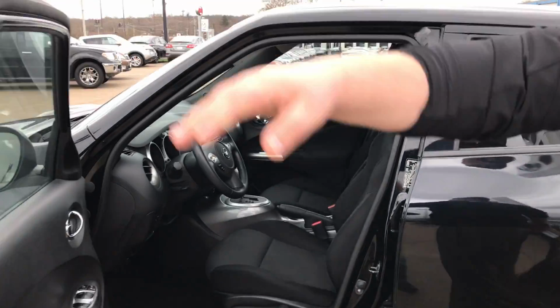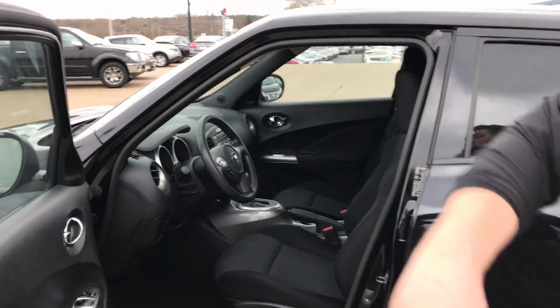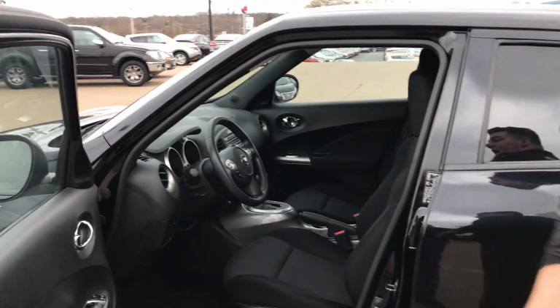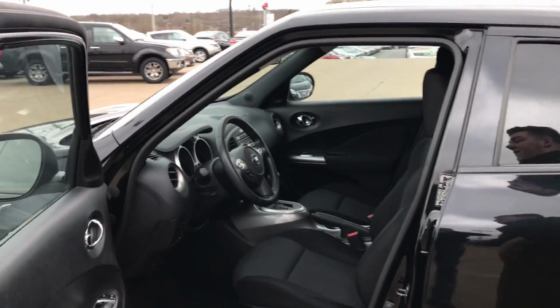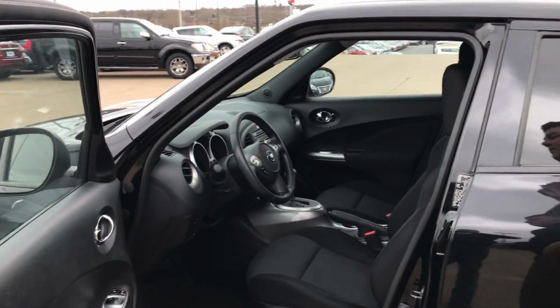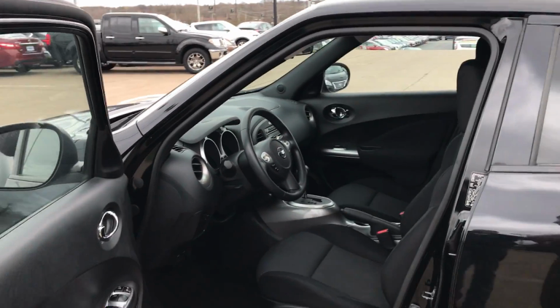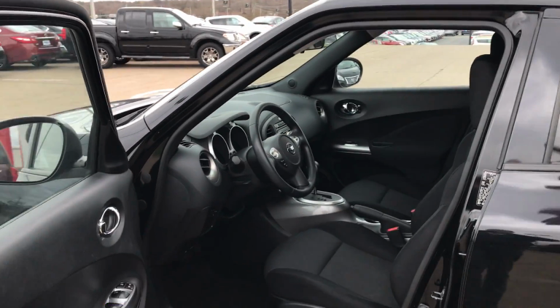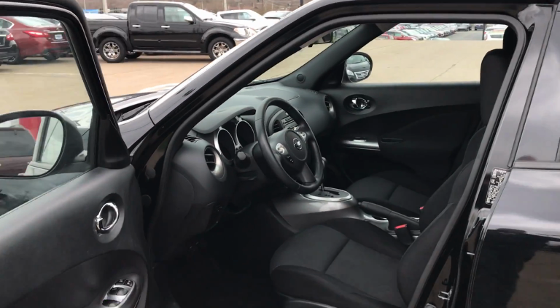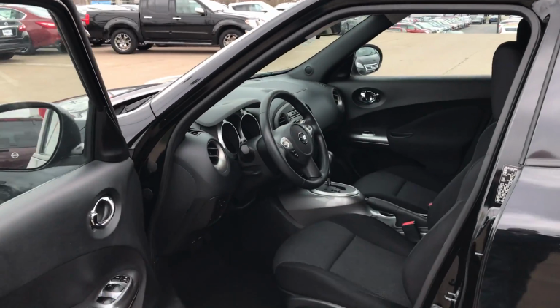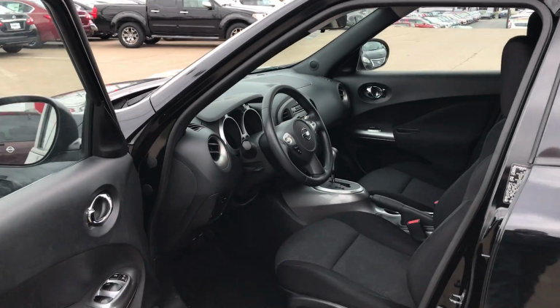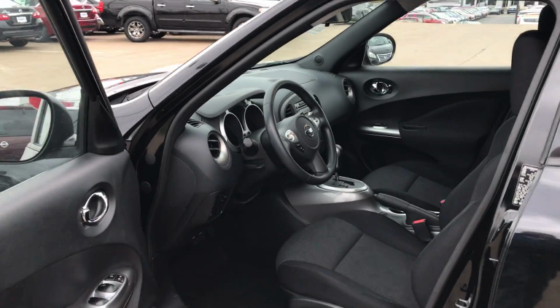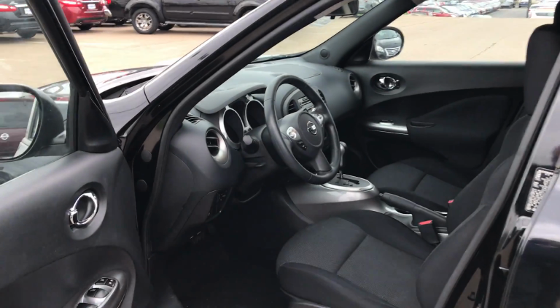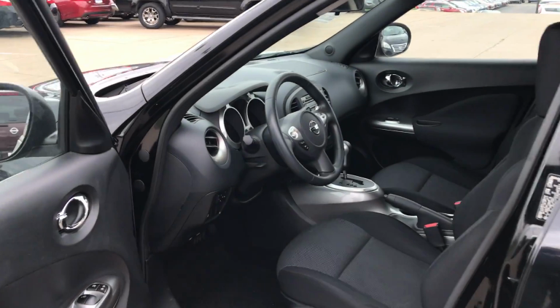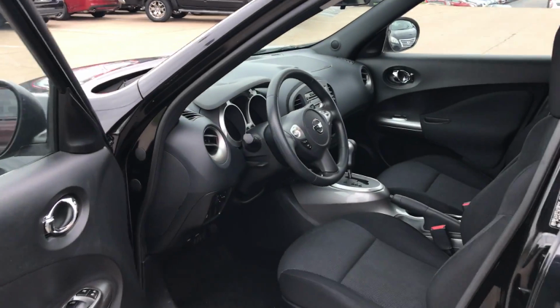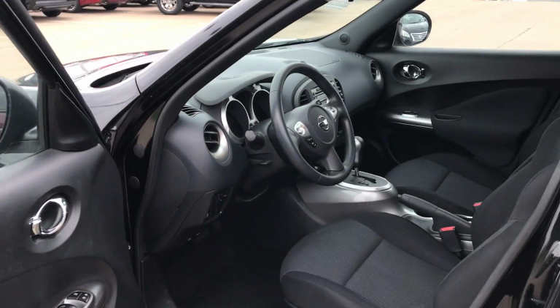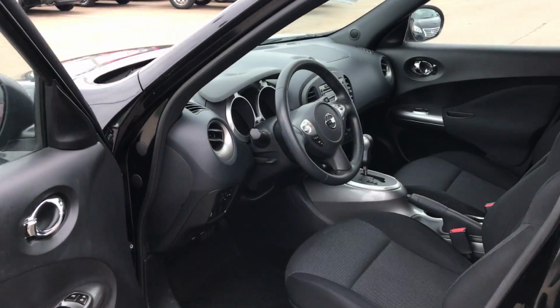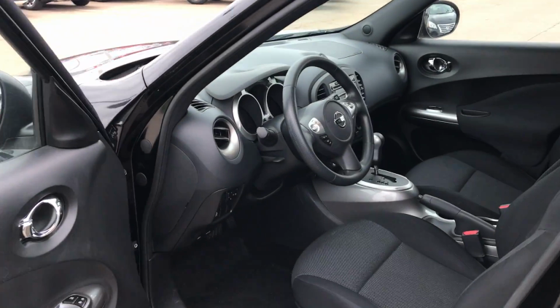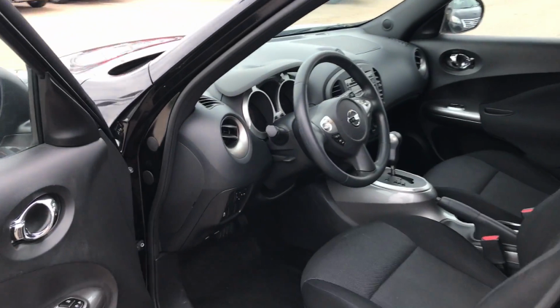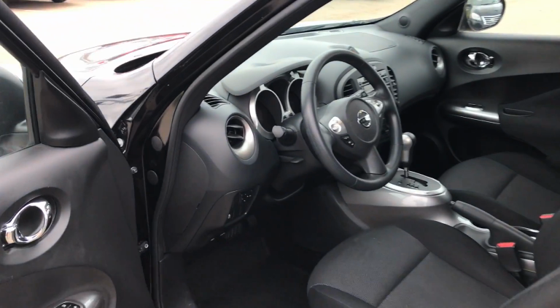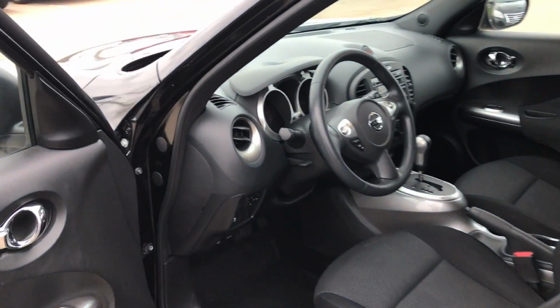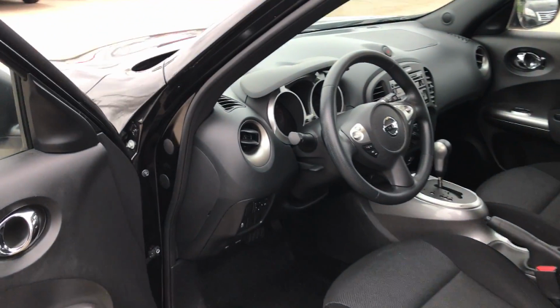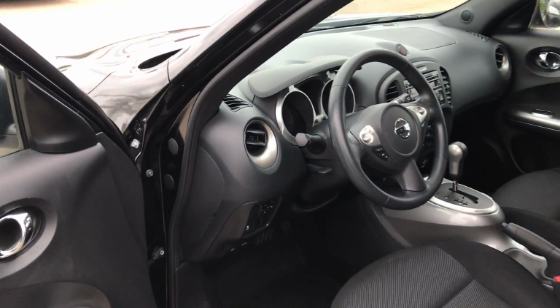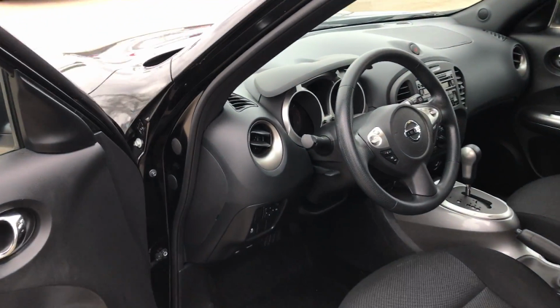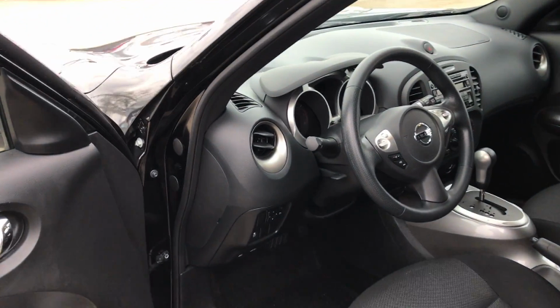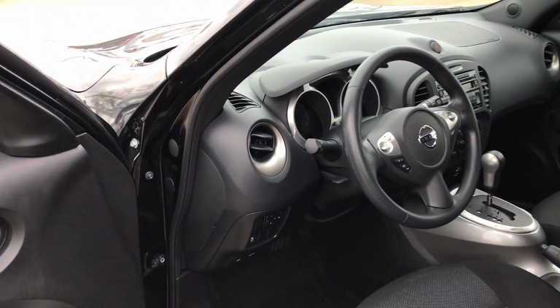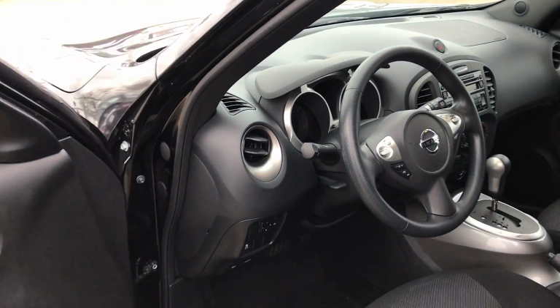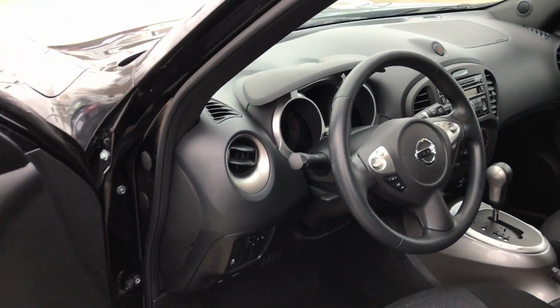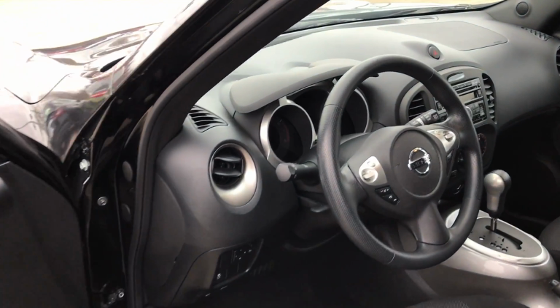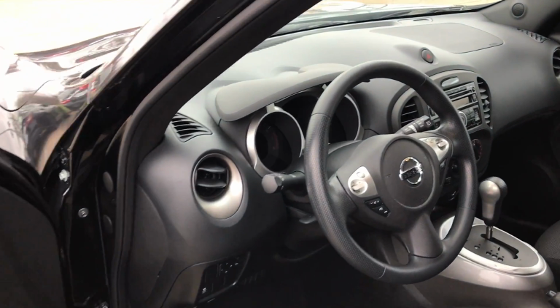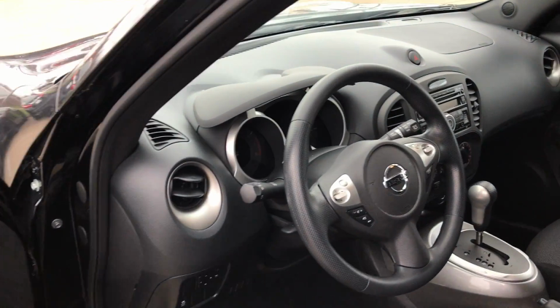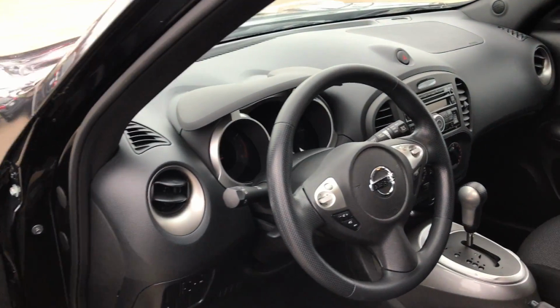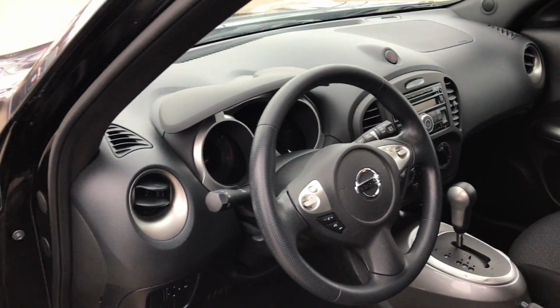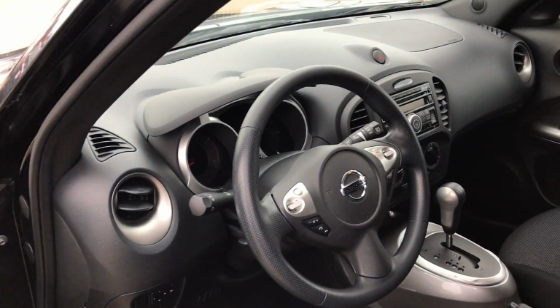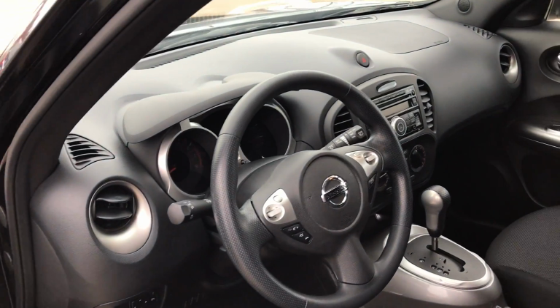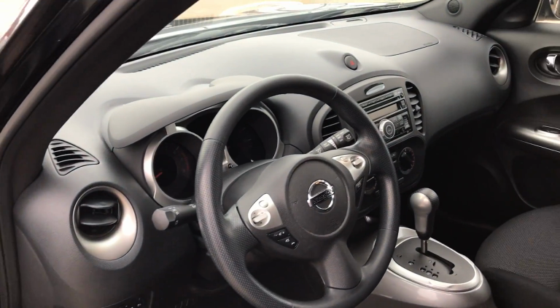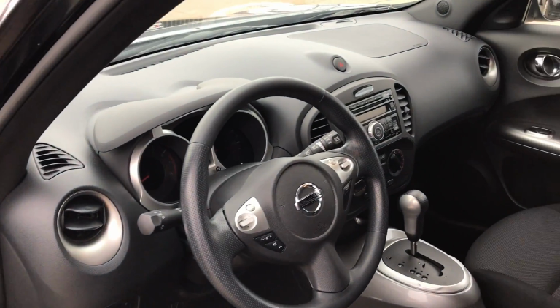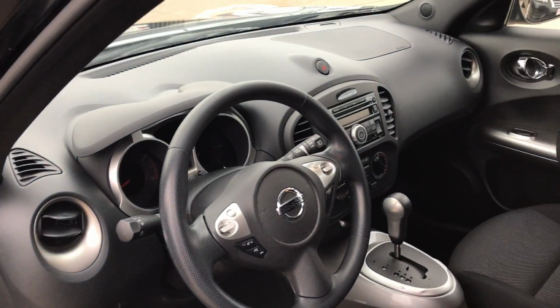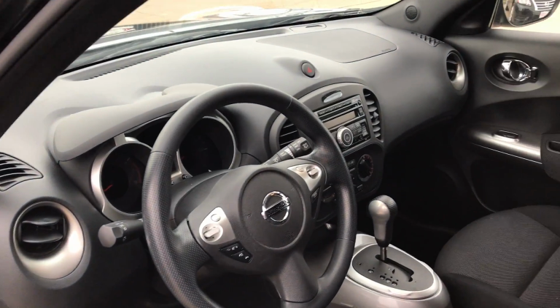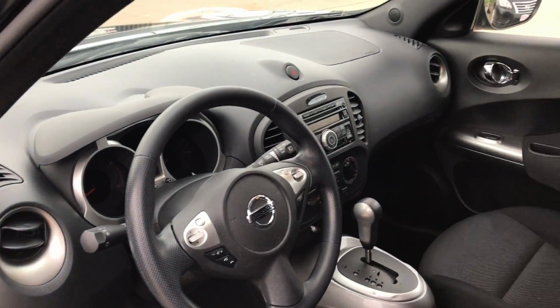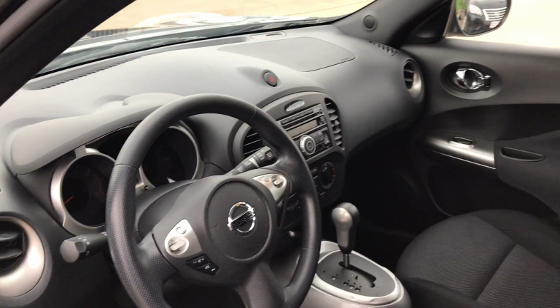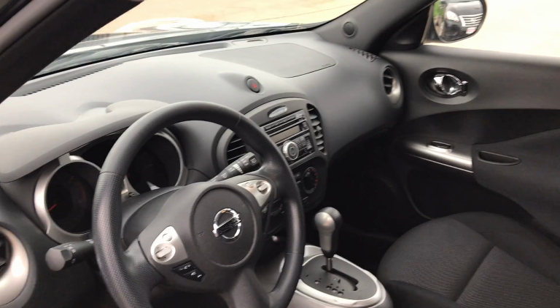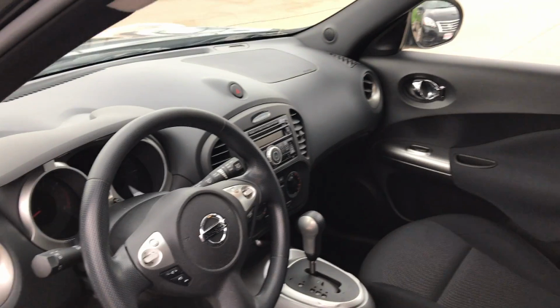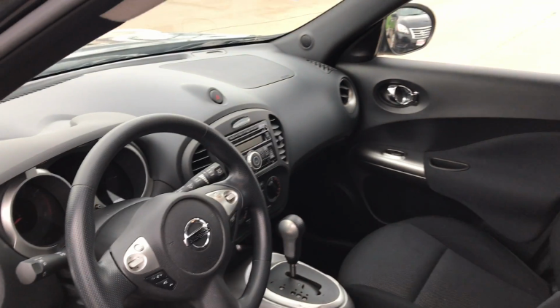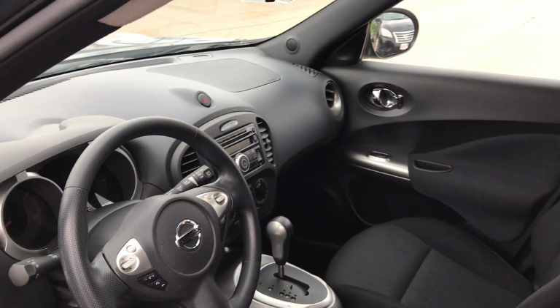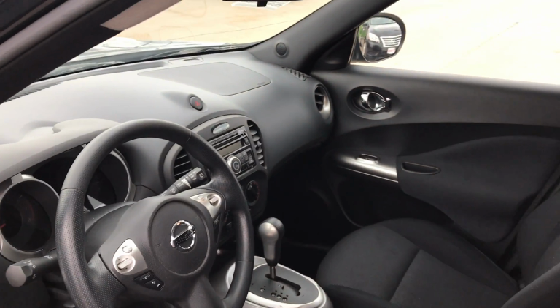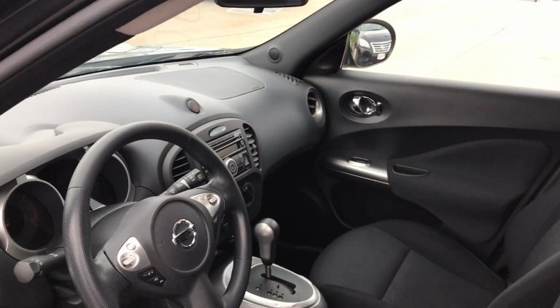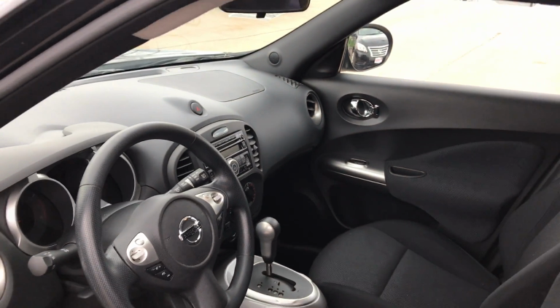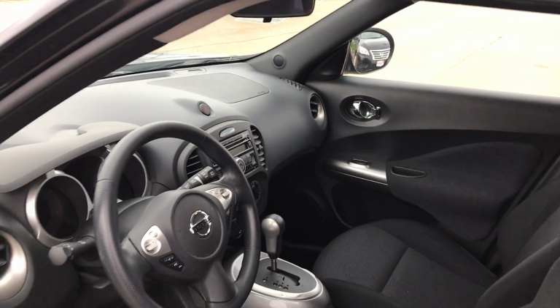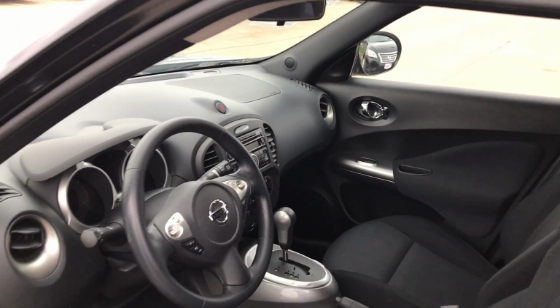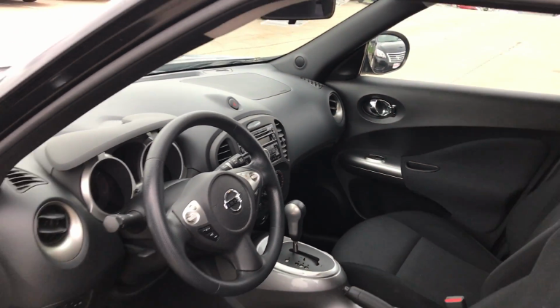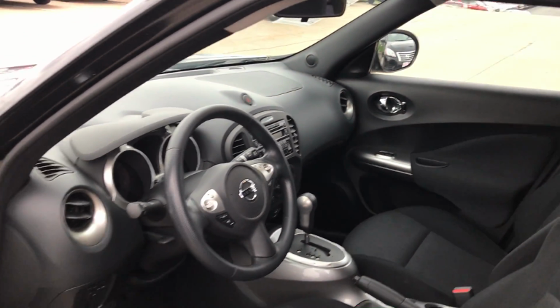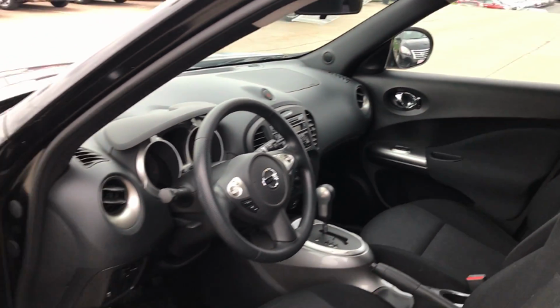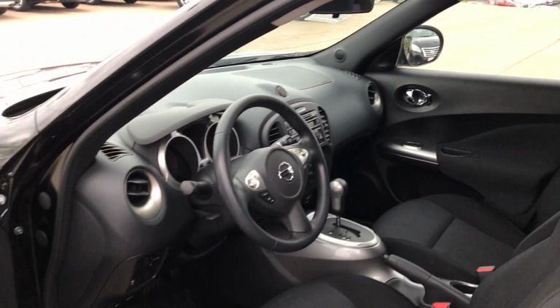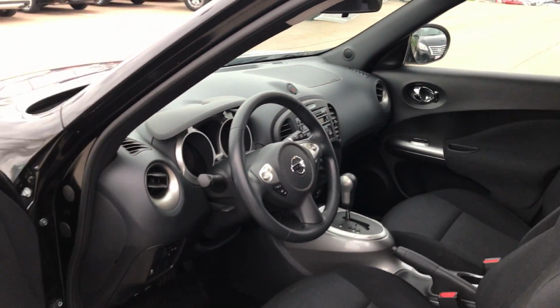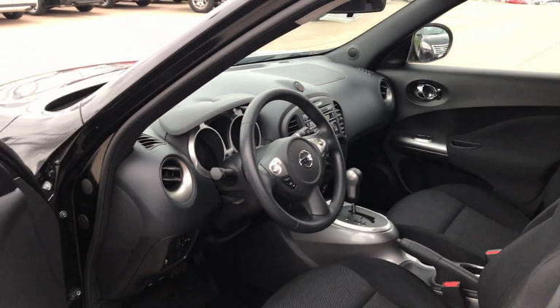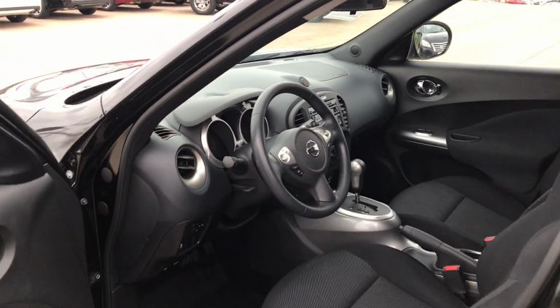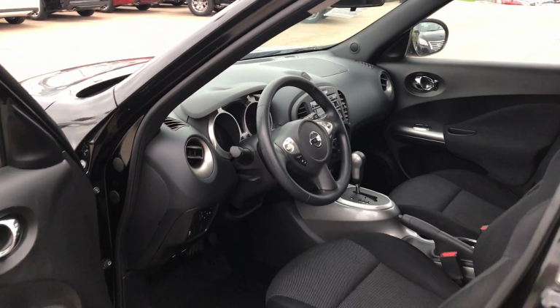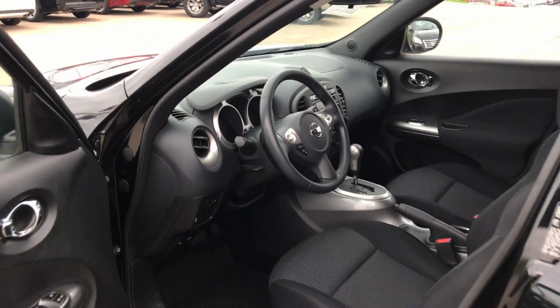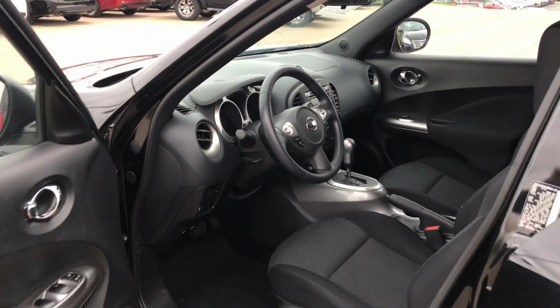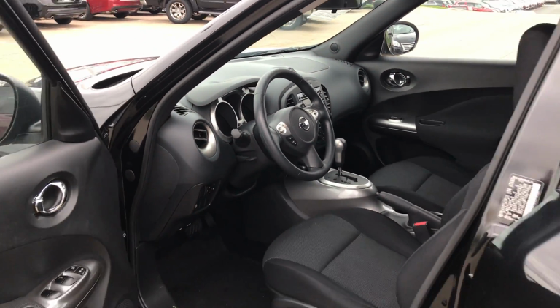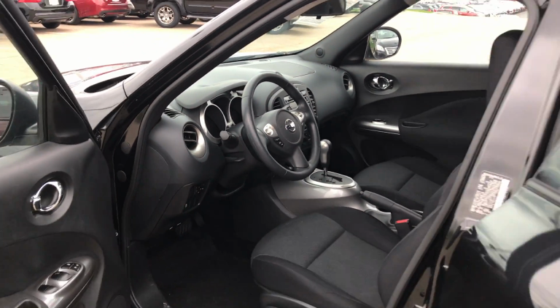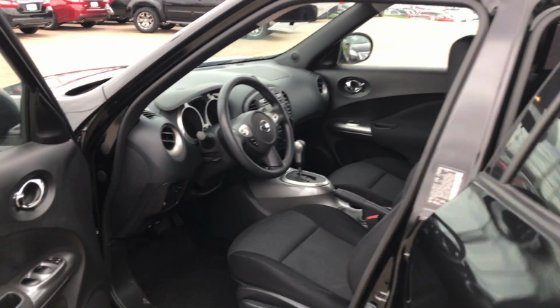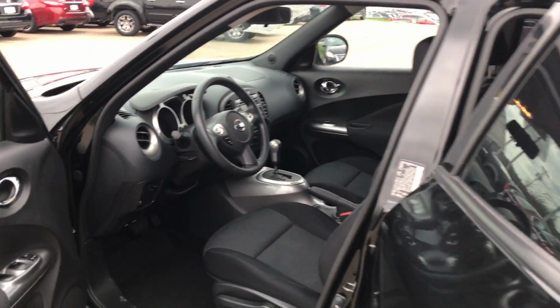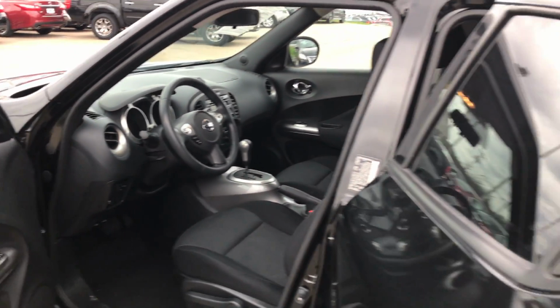This one will have things like power windows, power locks, Bluetooth radio. Super simple, super cute, super fun little car for you.